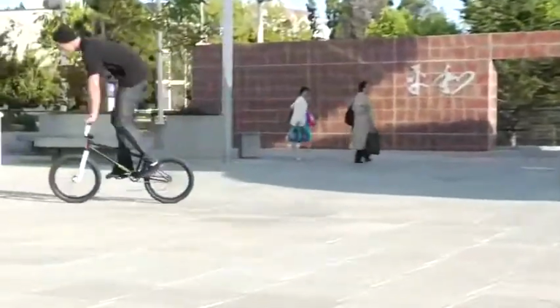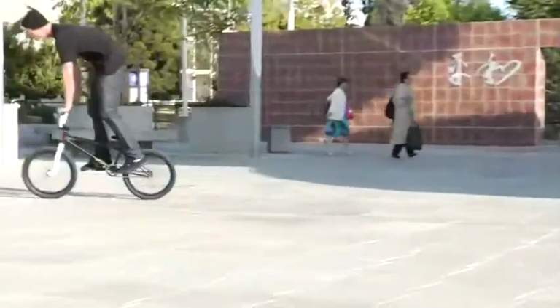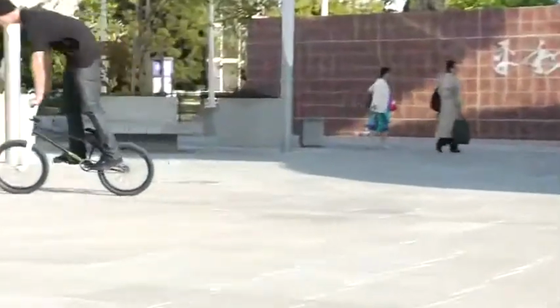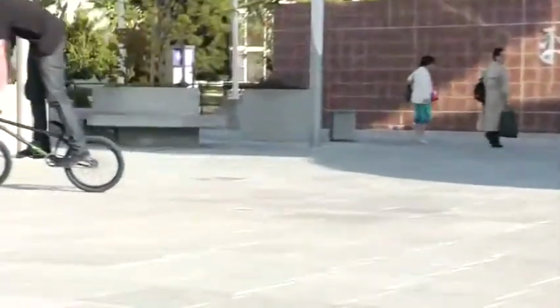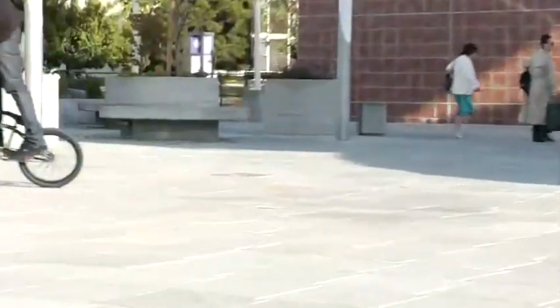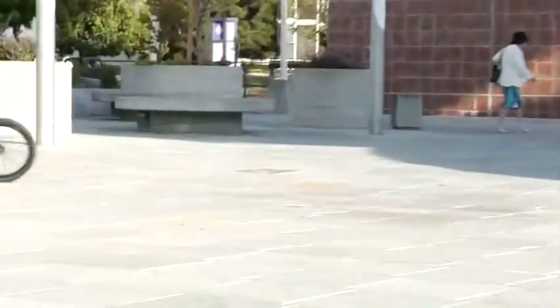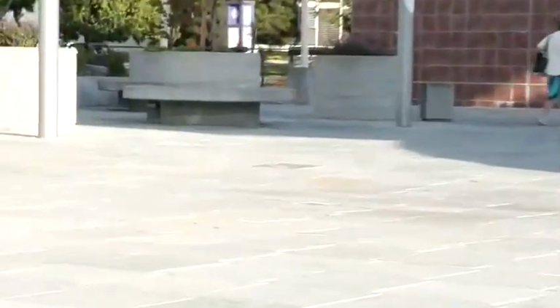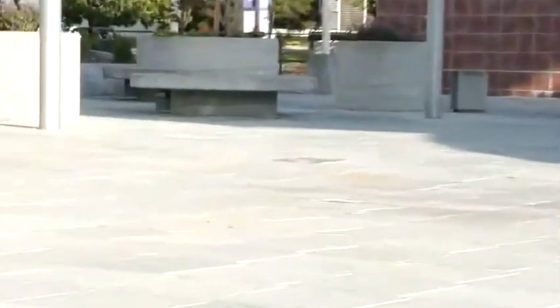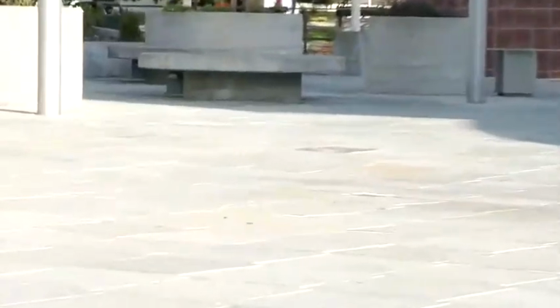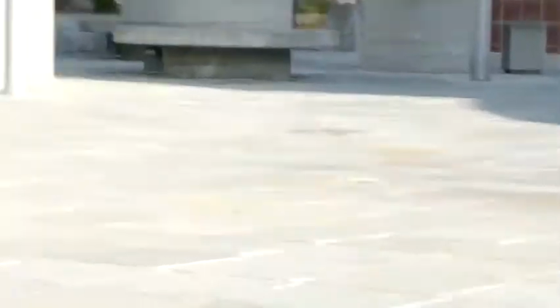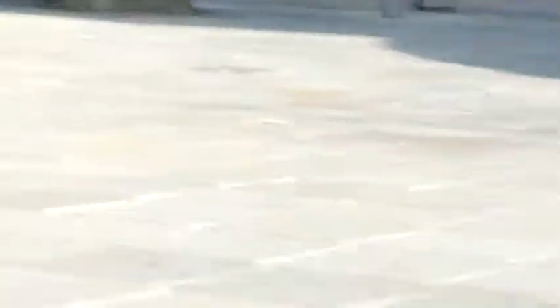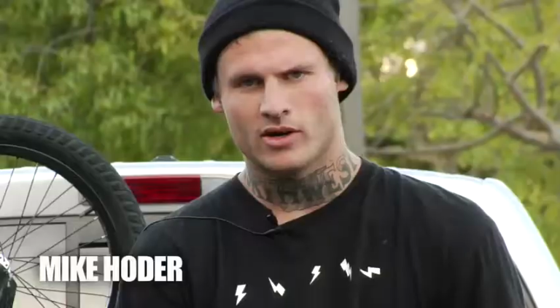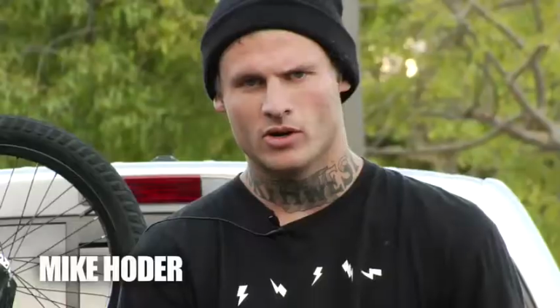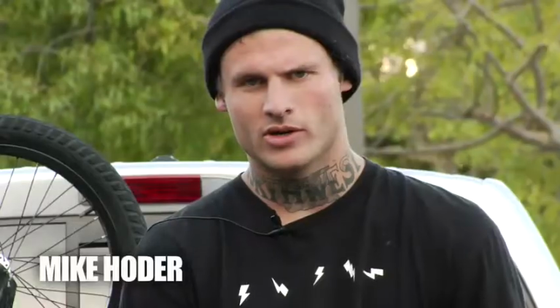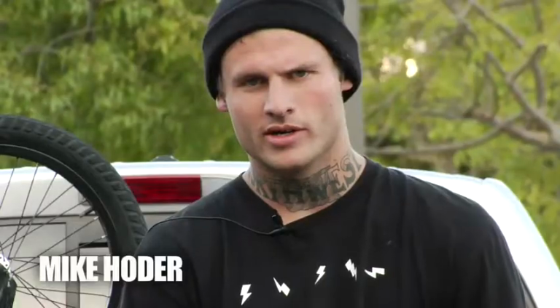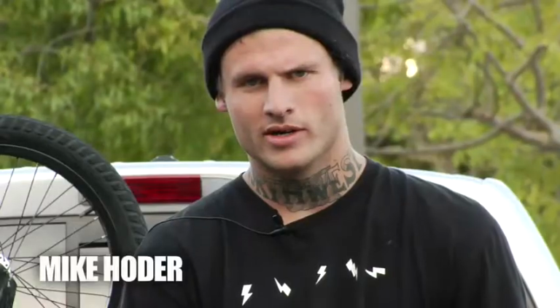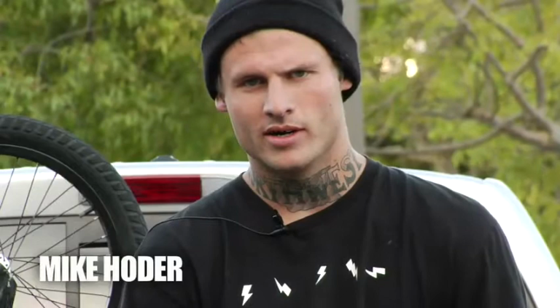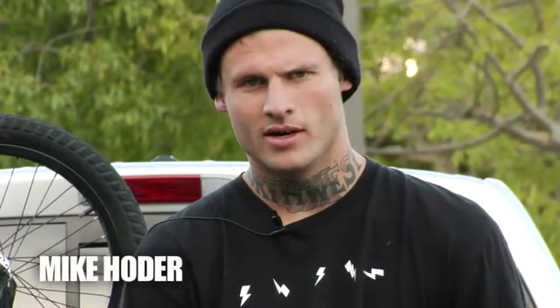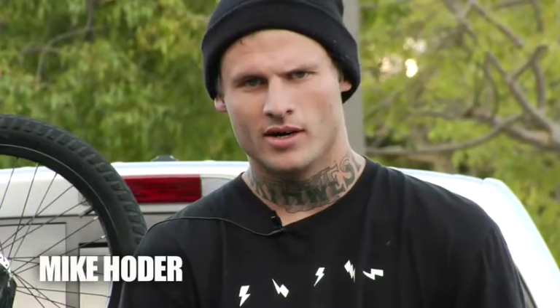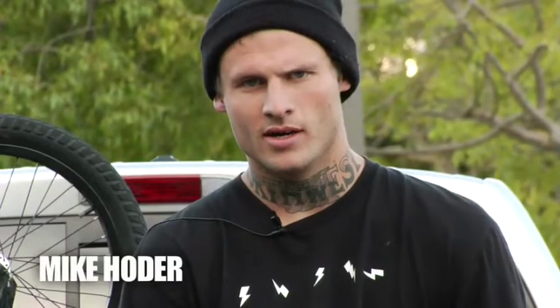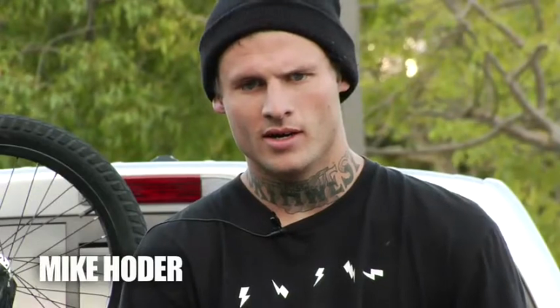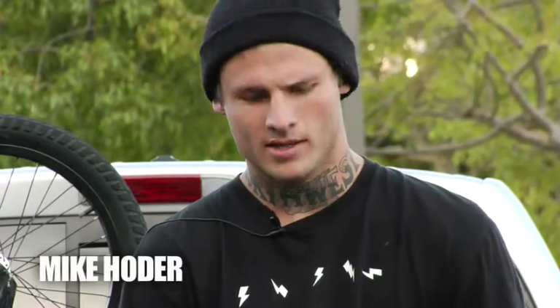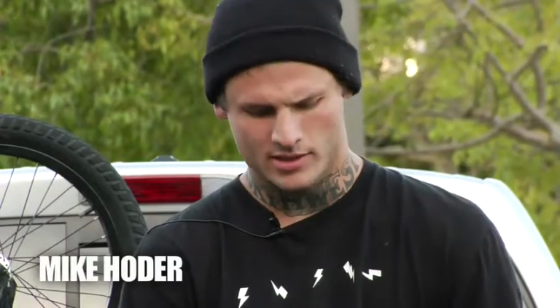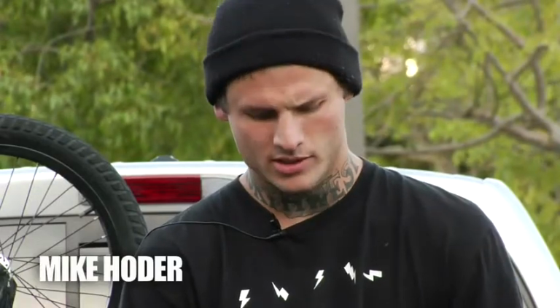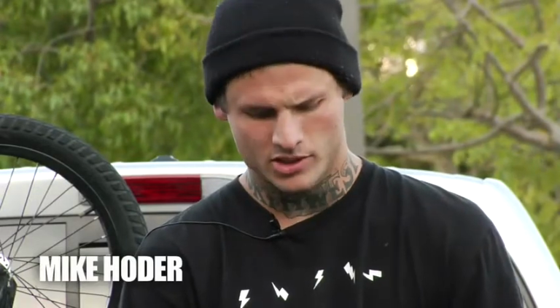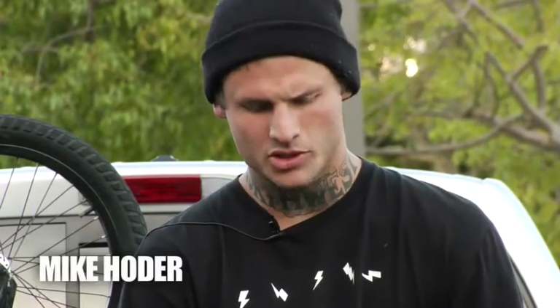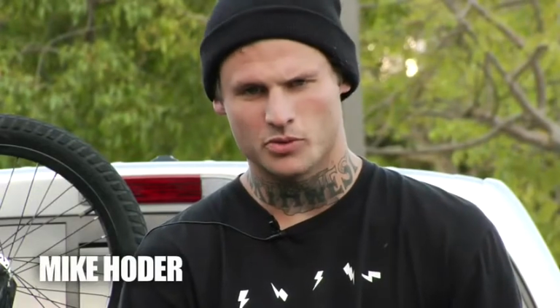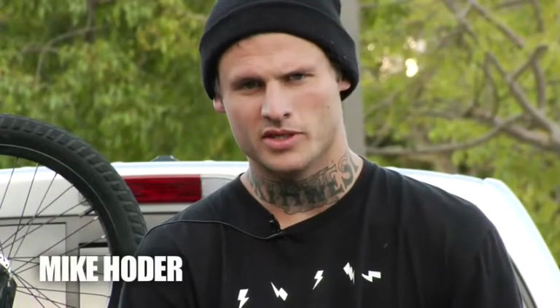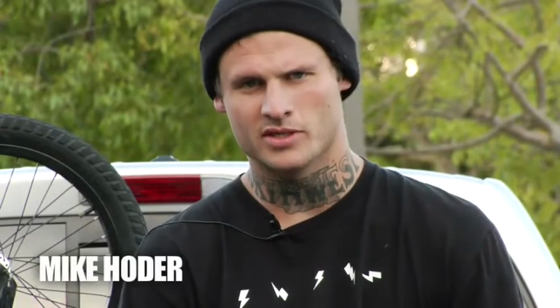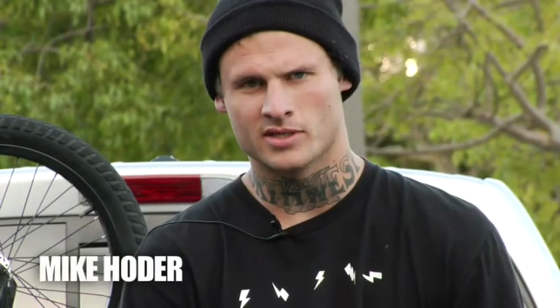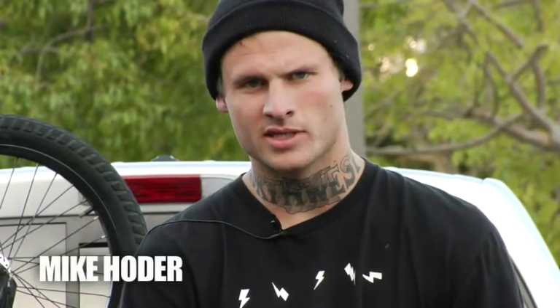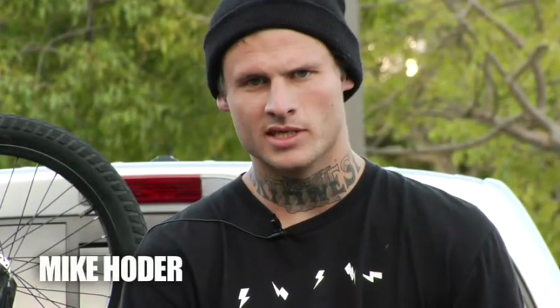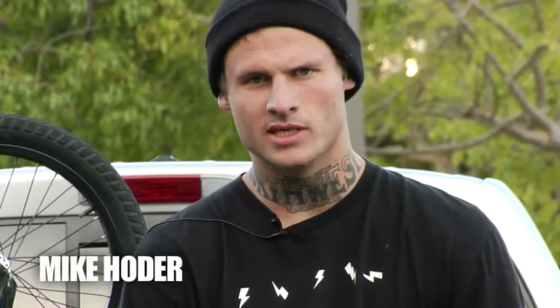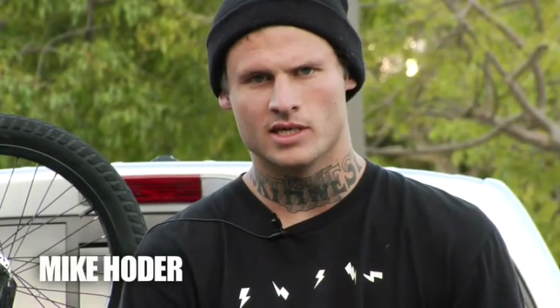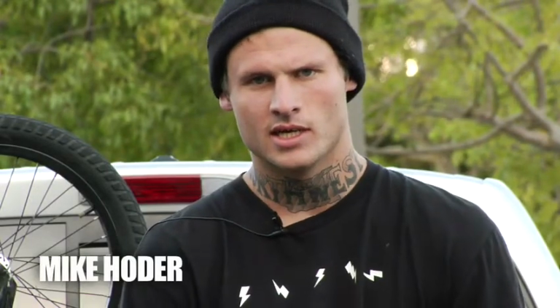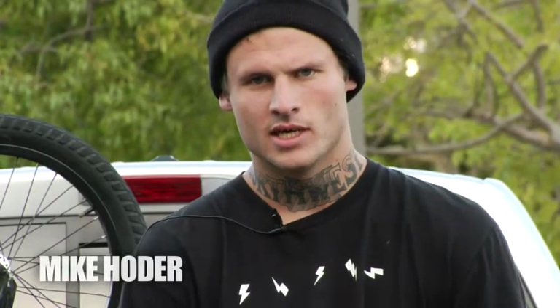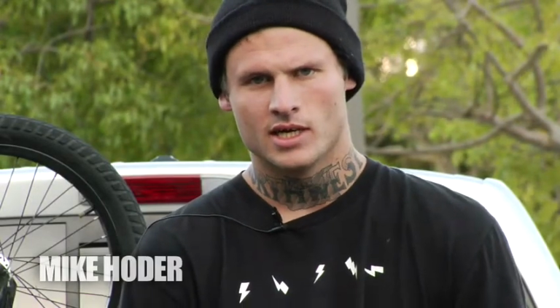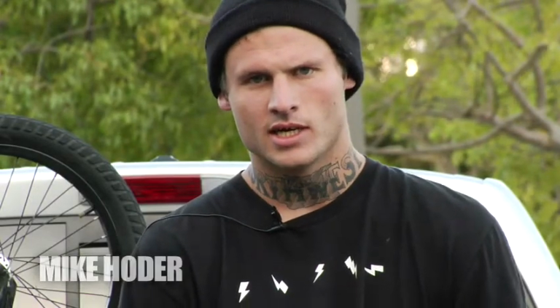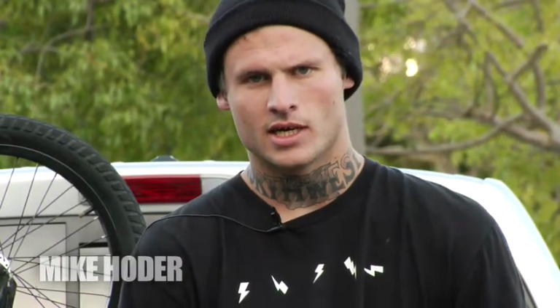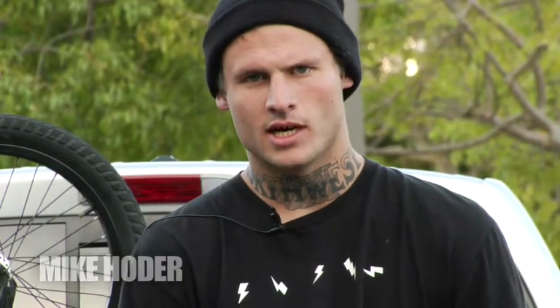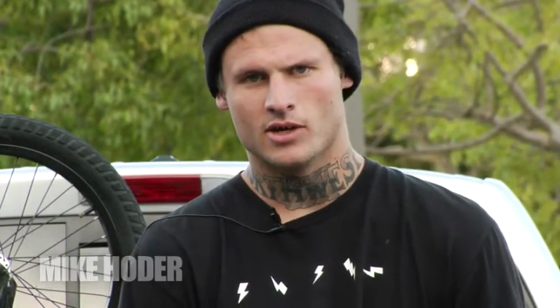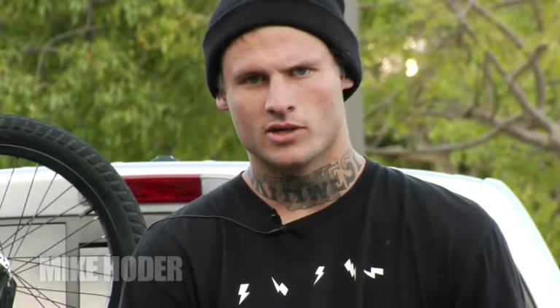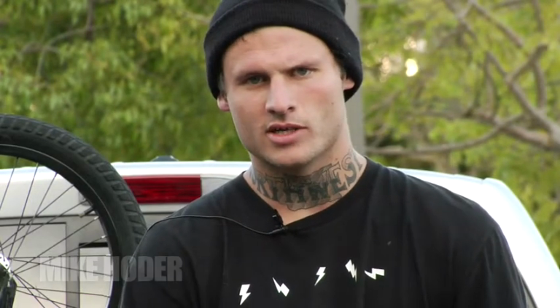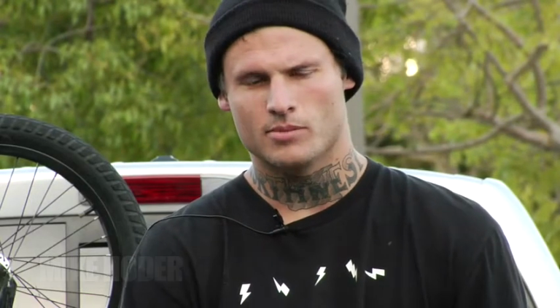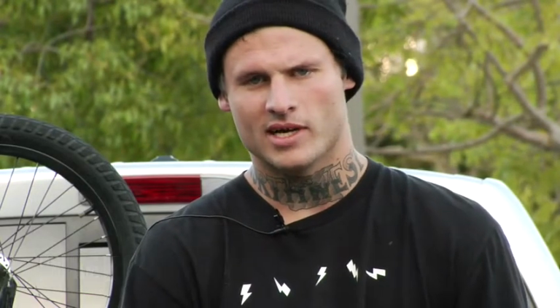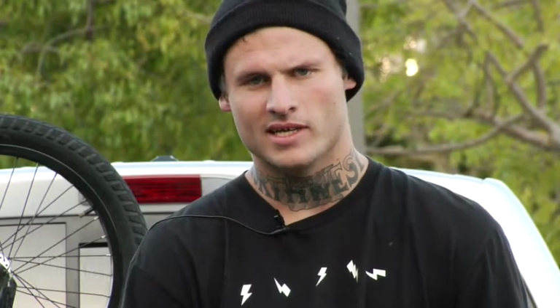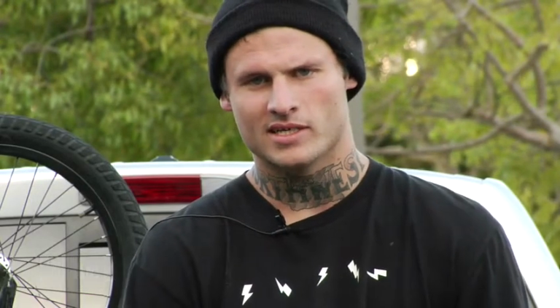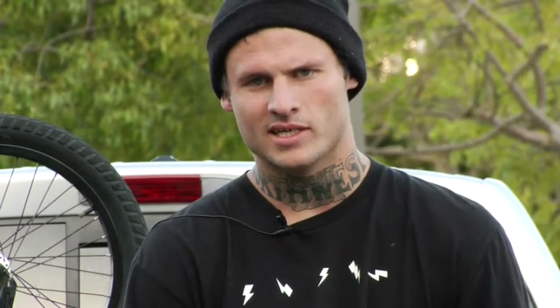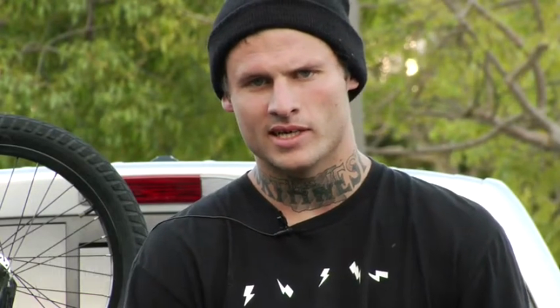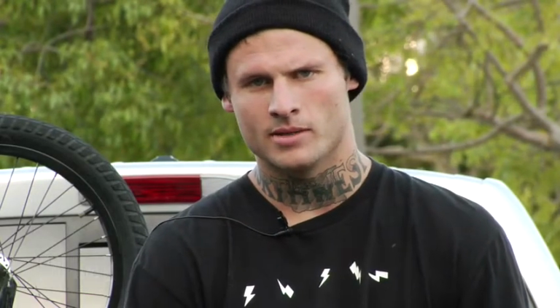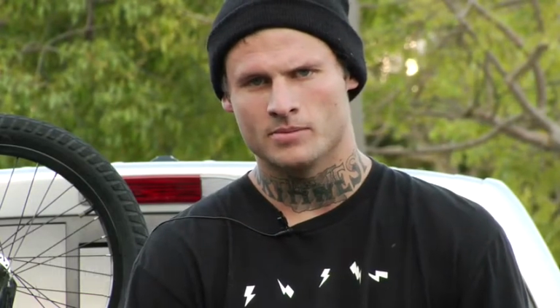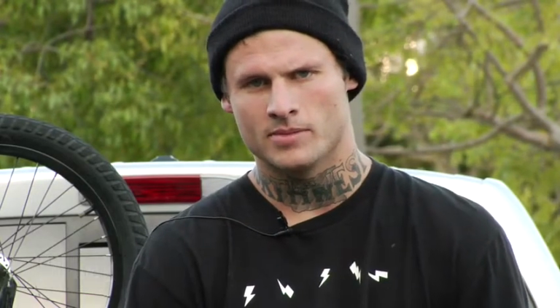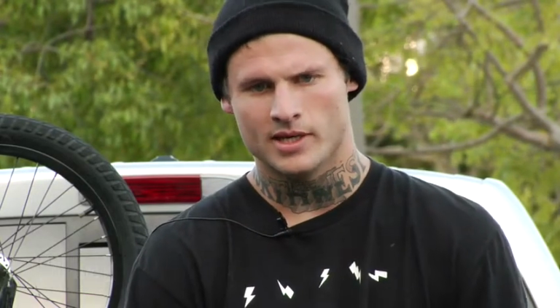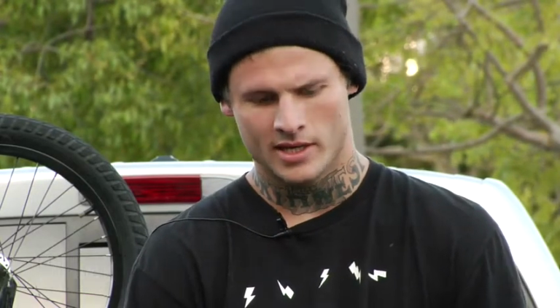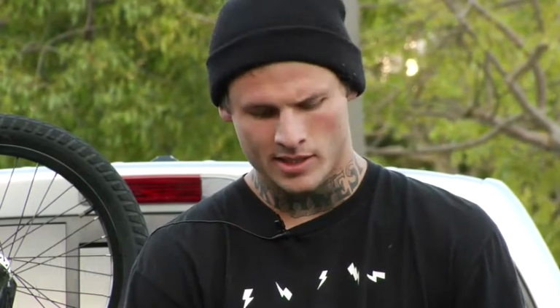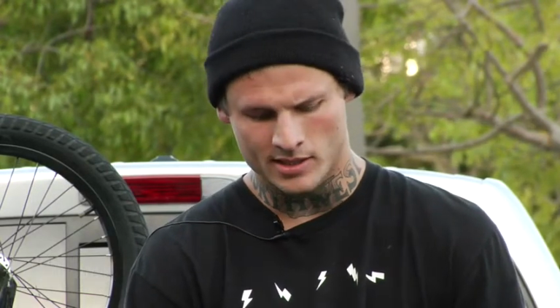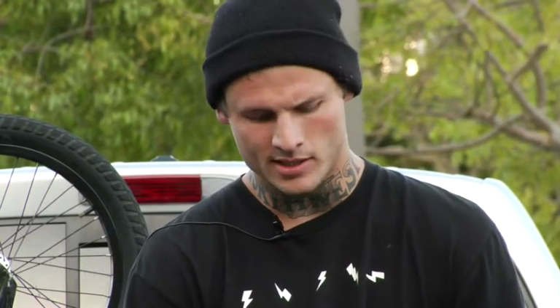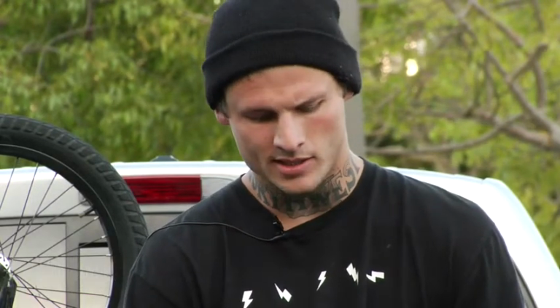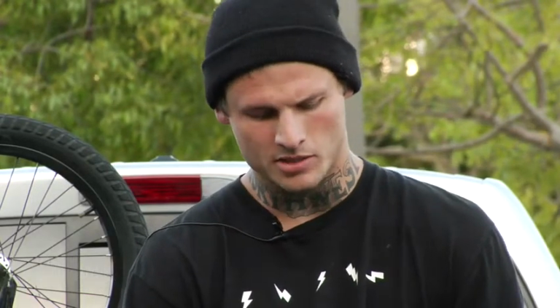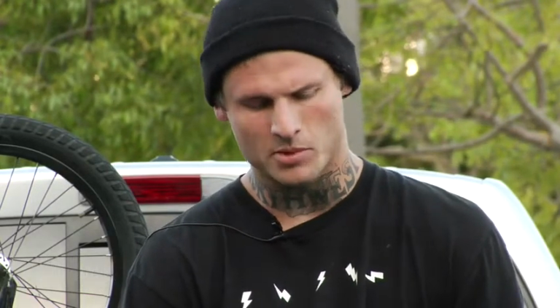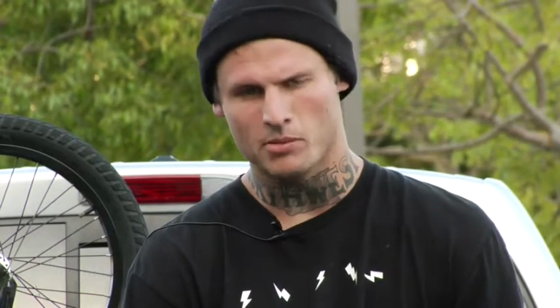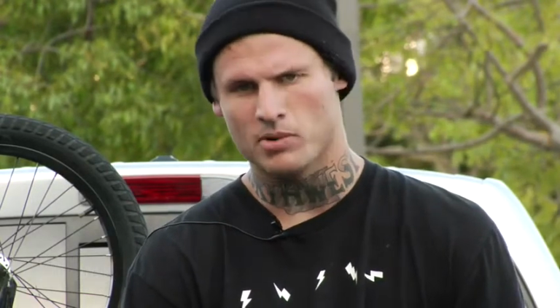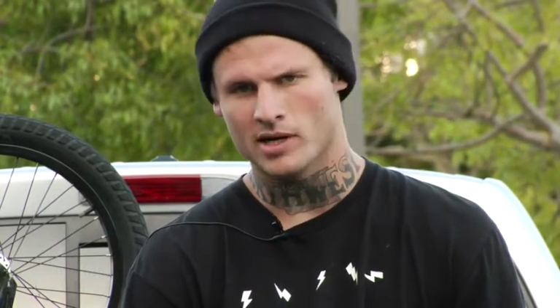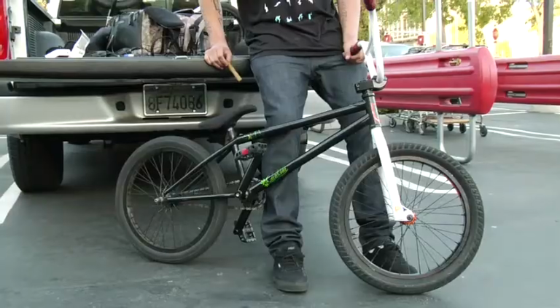What up? This is Mike Hoder. I just recently got hooked up by S&M and this is my bike.